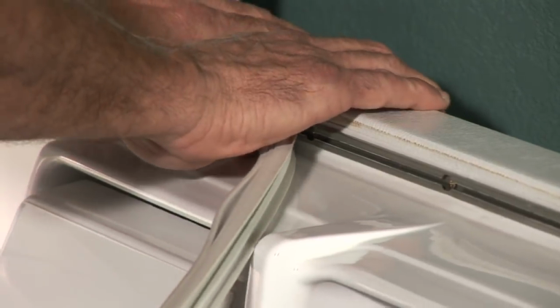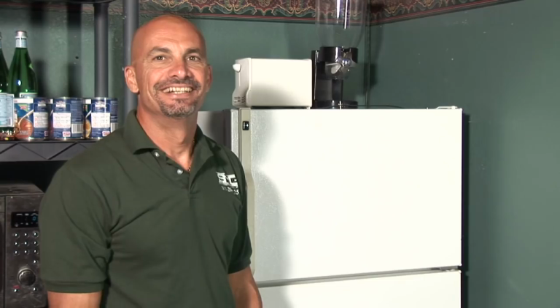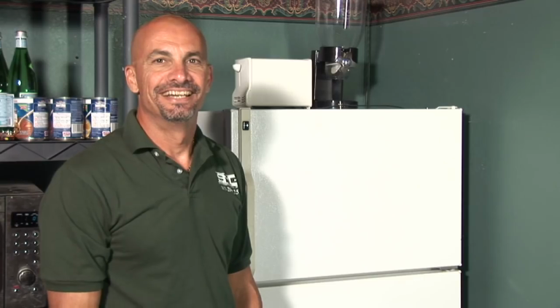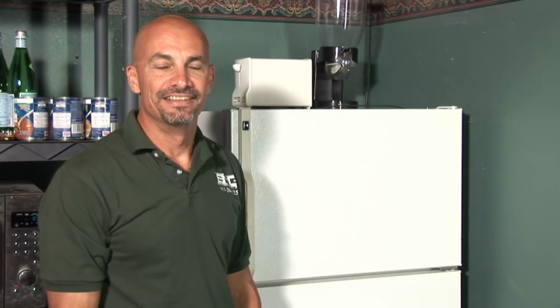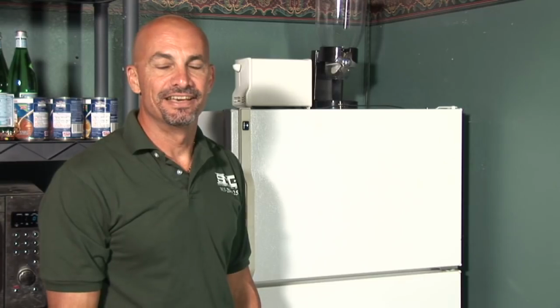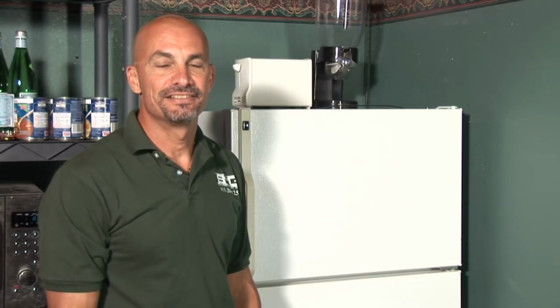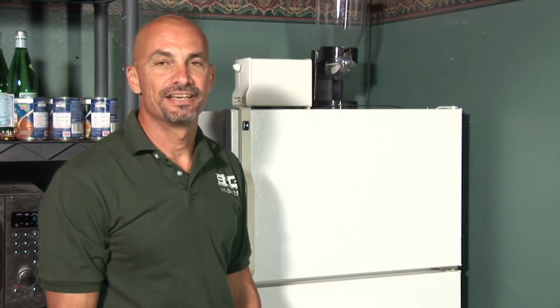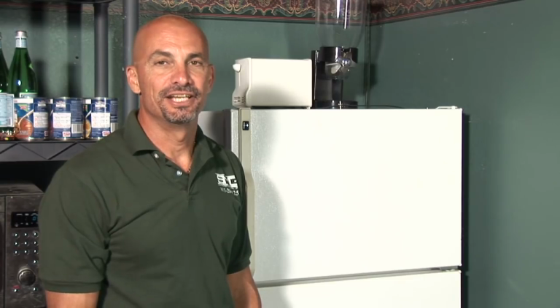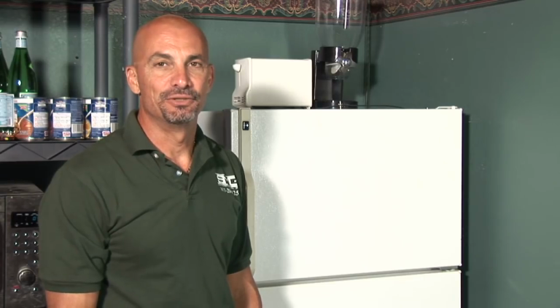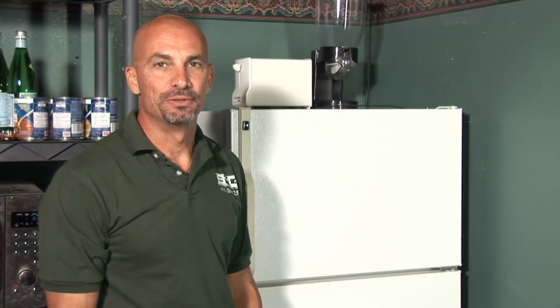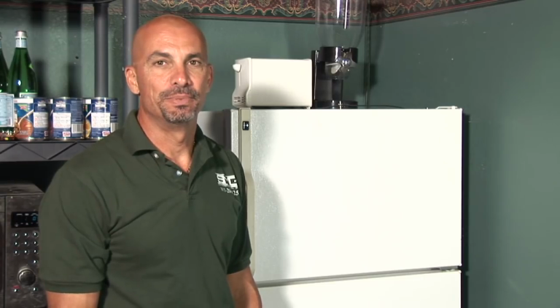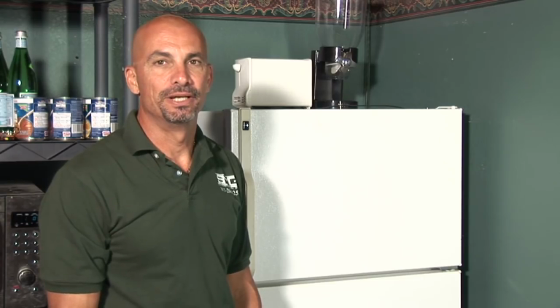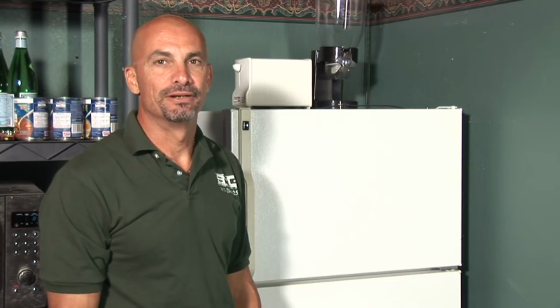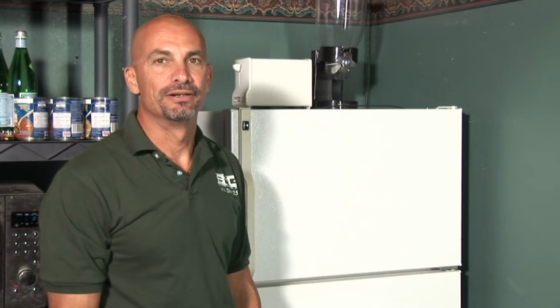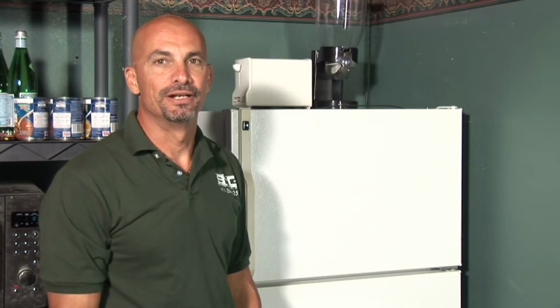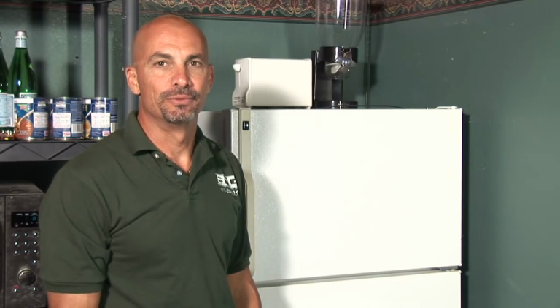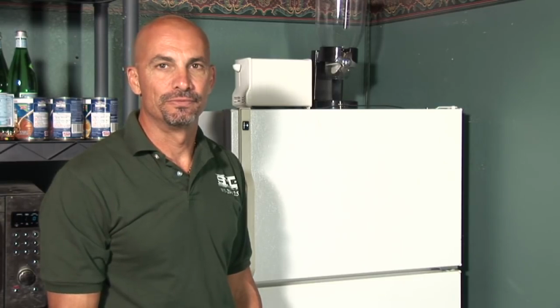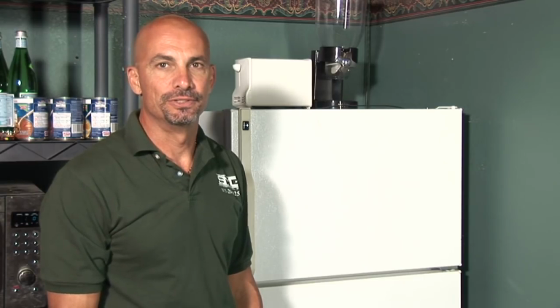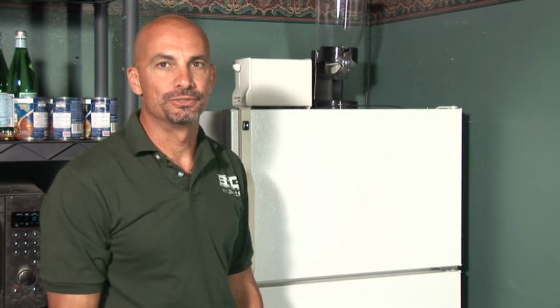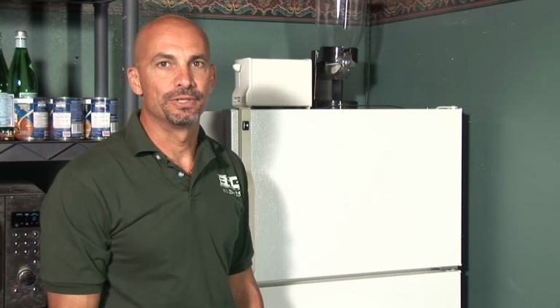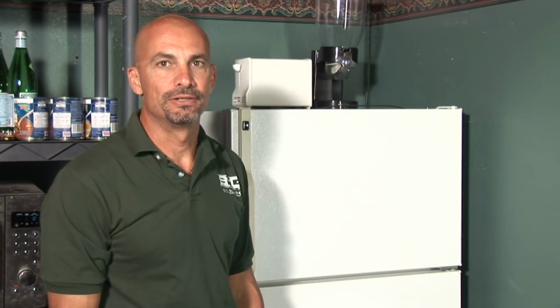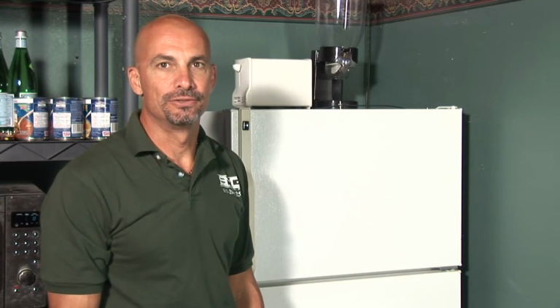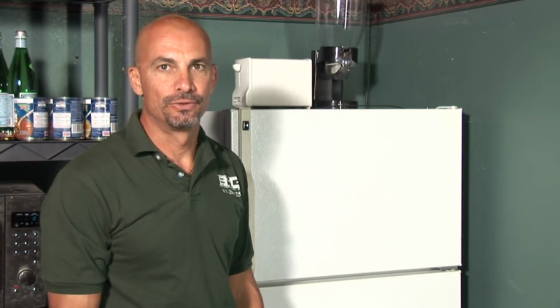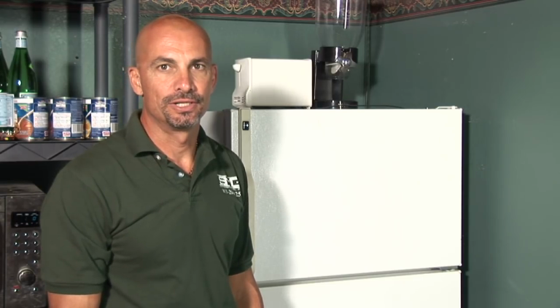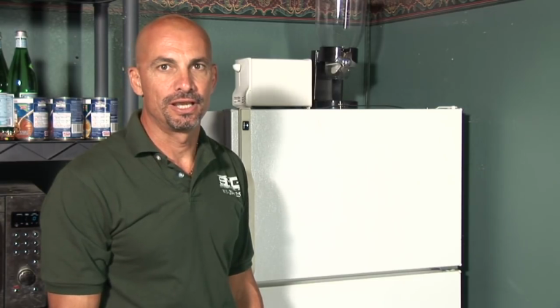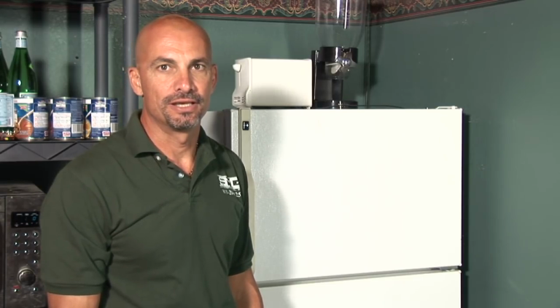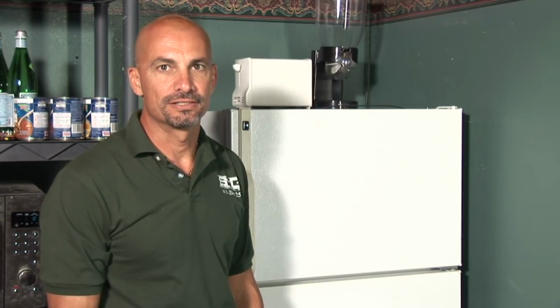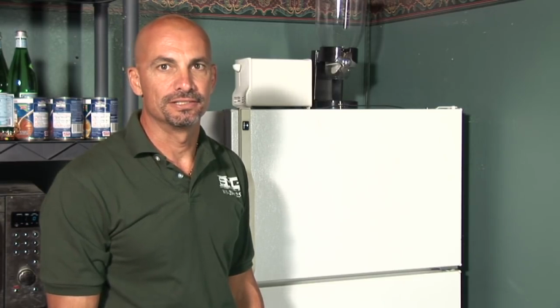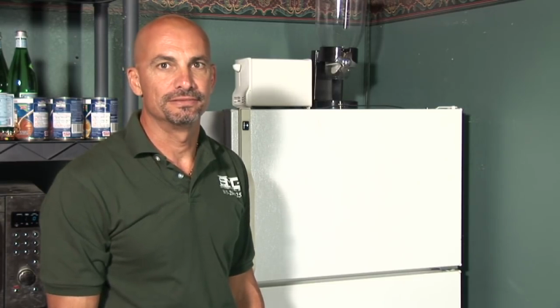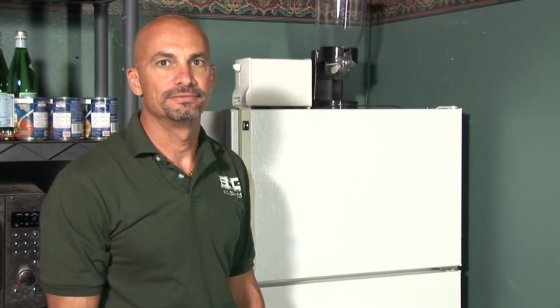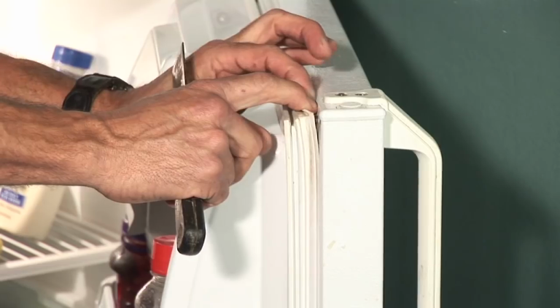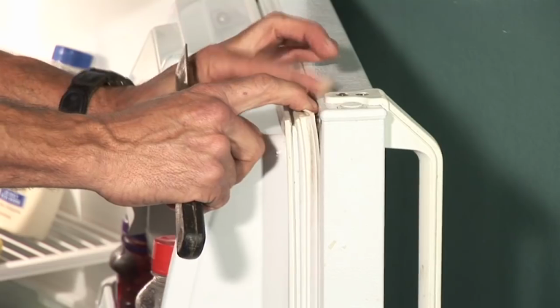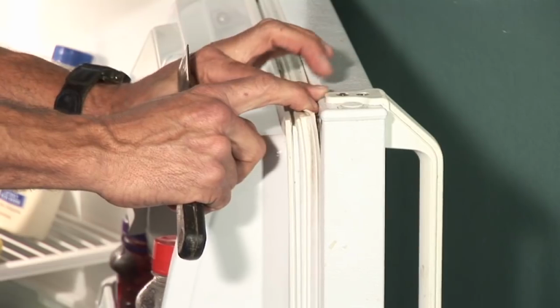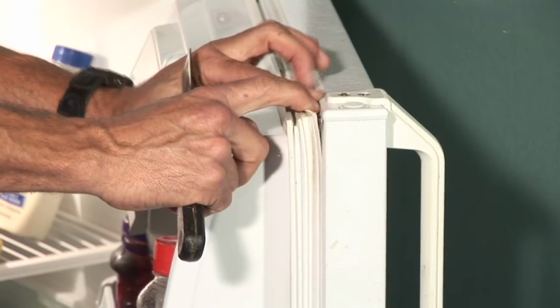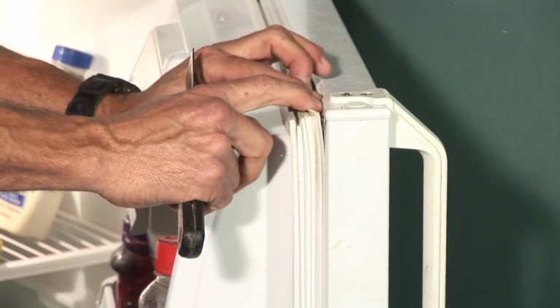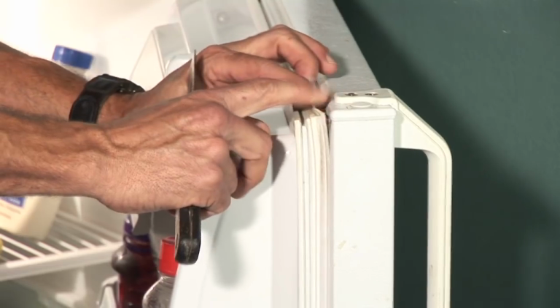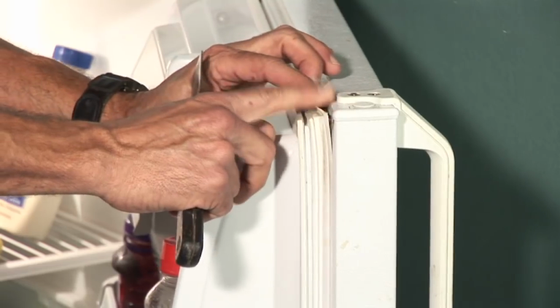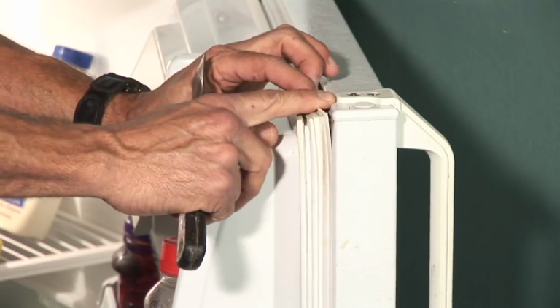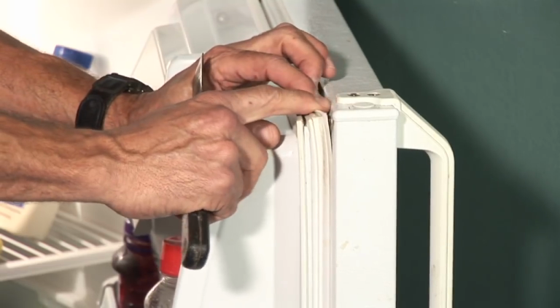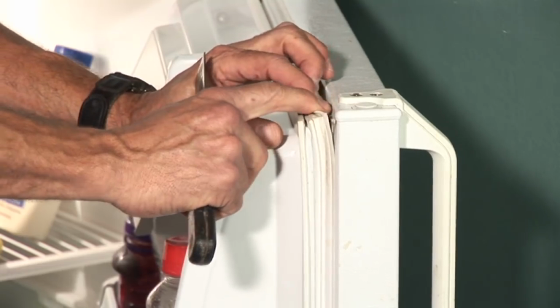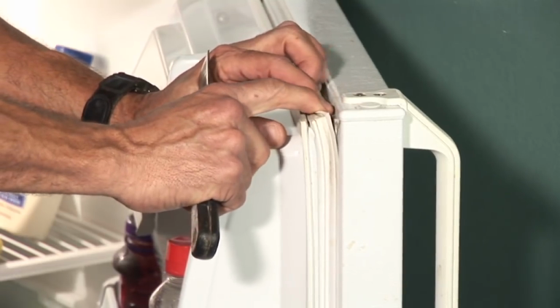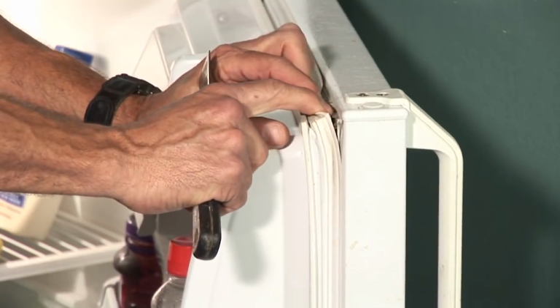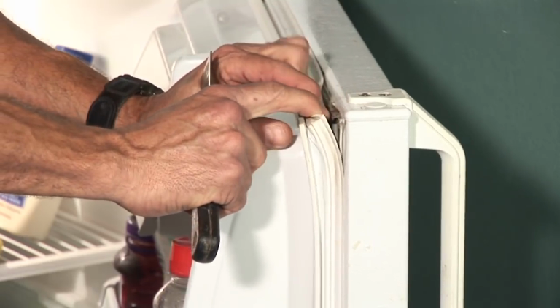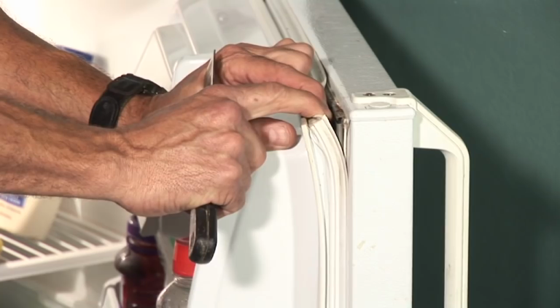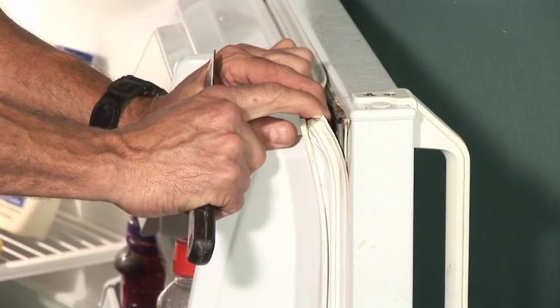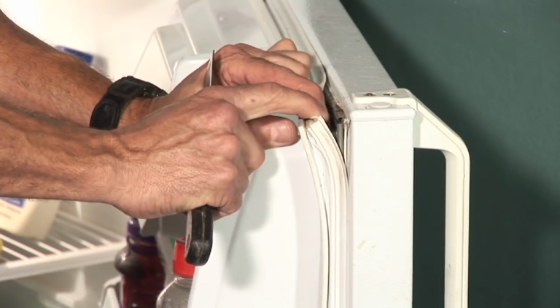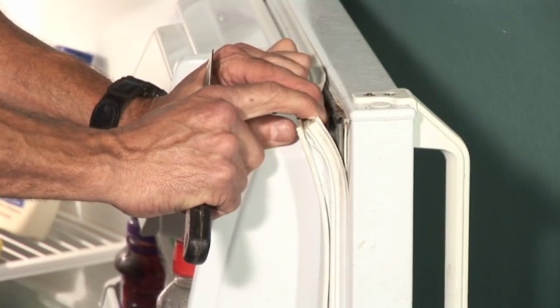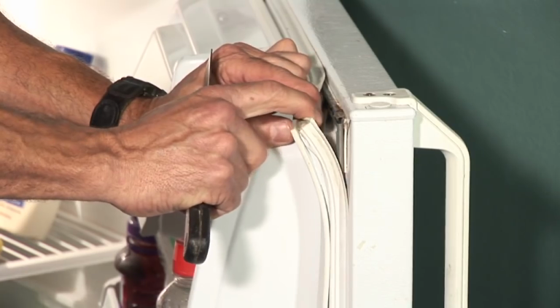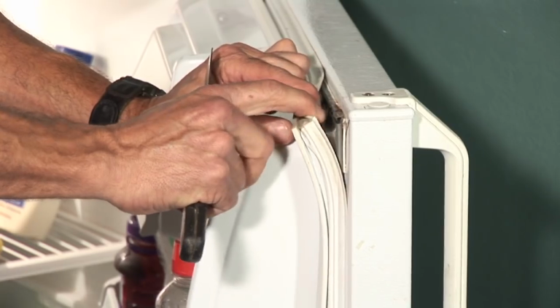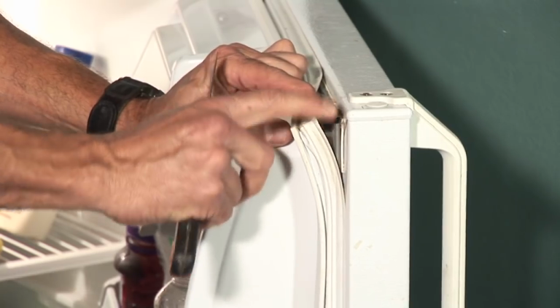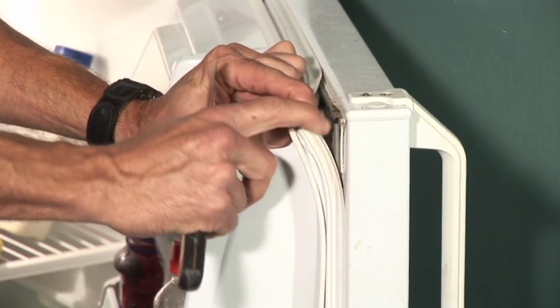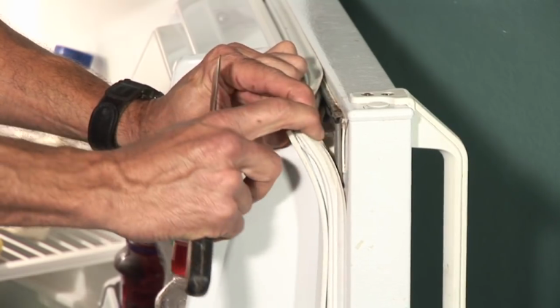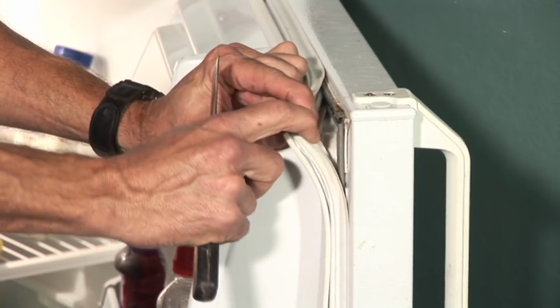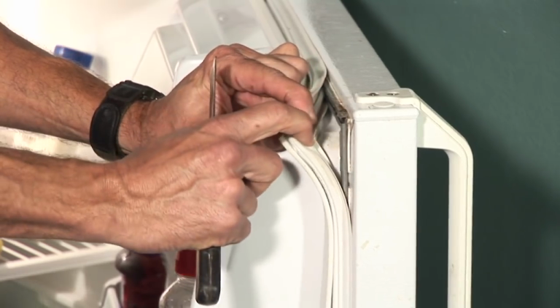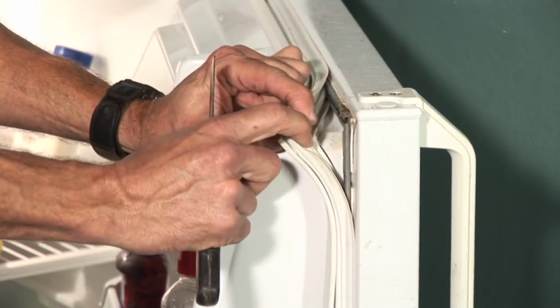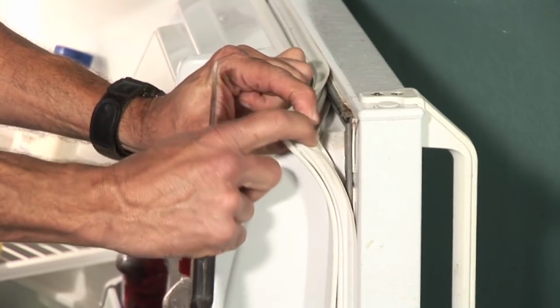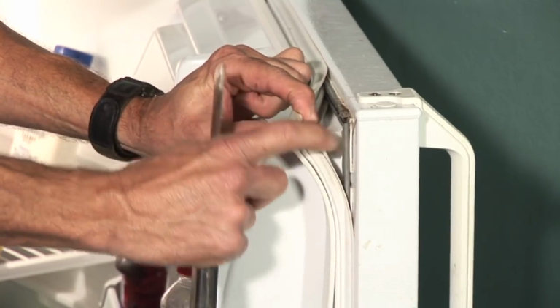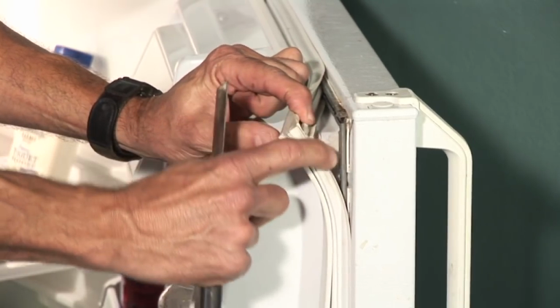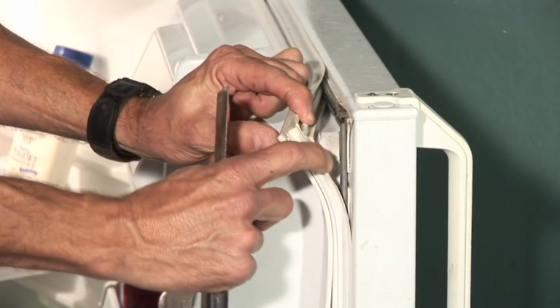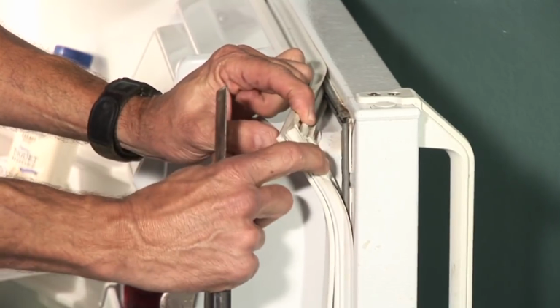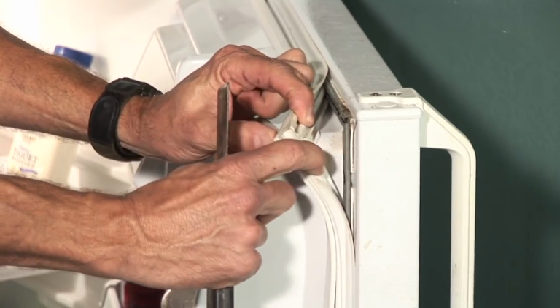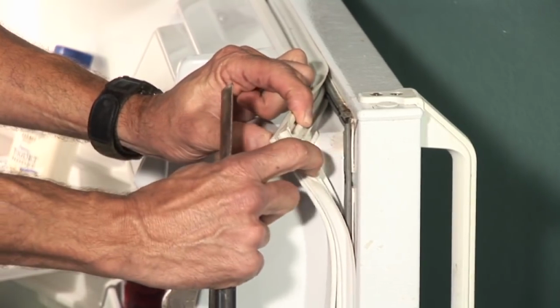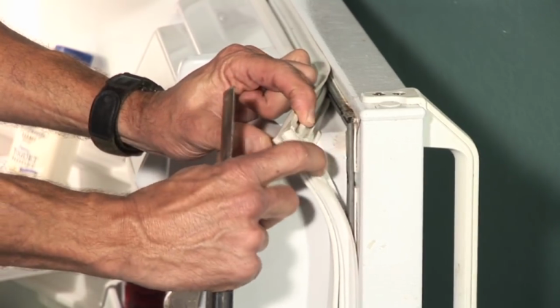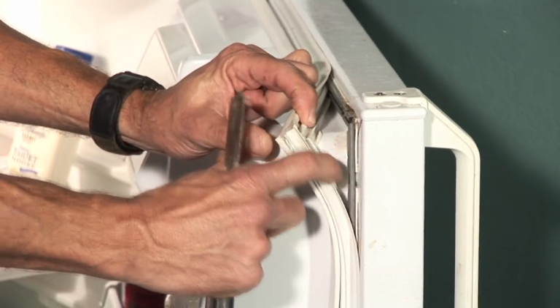And that's how you repair a refrigerator door gasket. I'm Steve Gonzalez with Smidget Enterprises in beautiful Tampa, Florida.